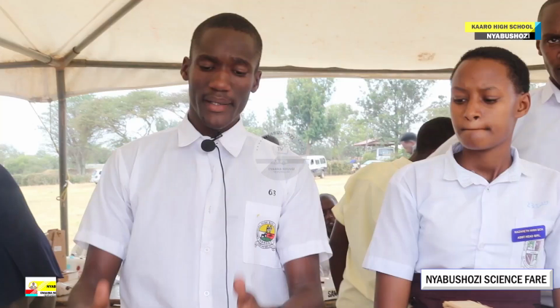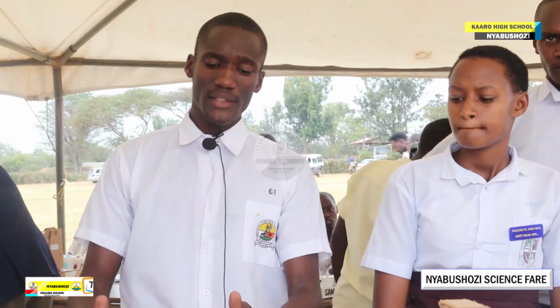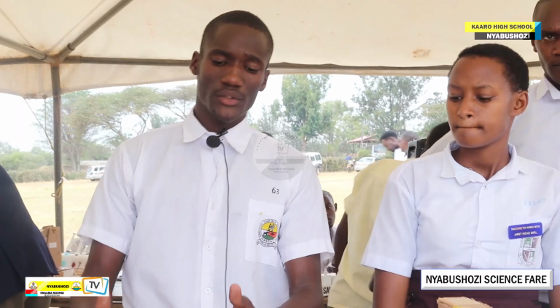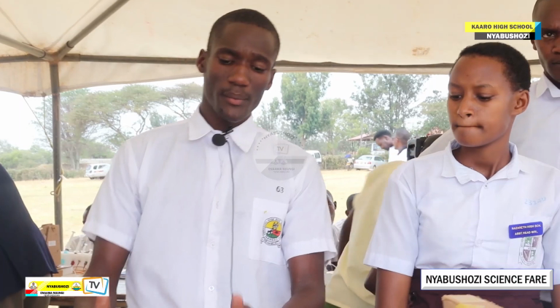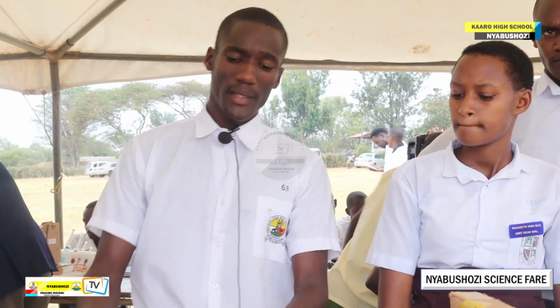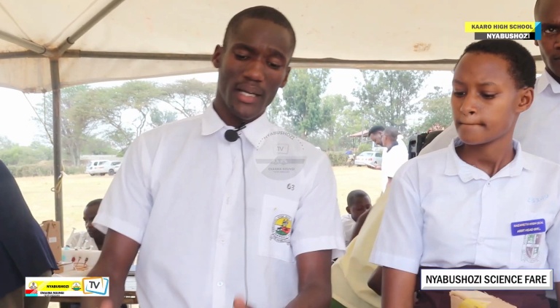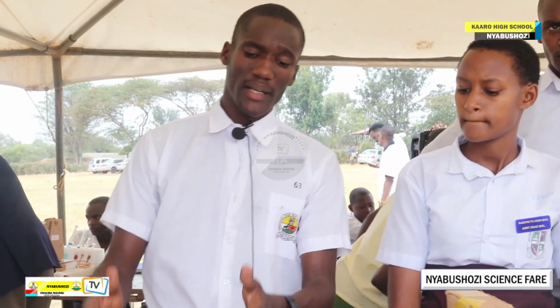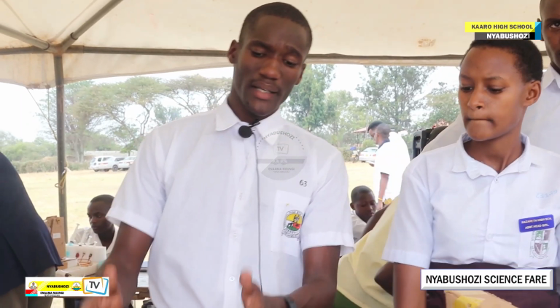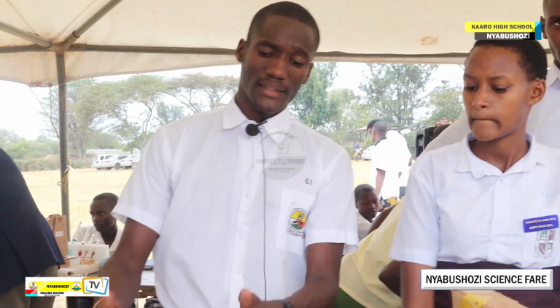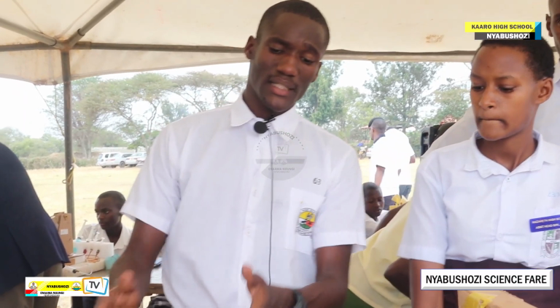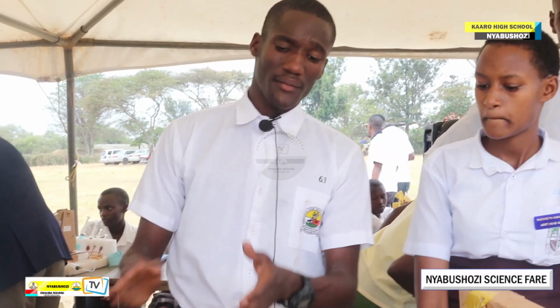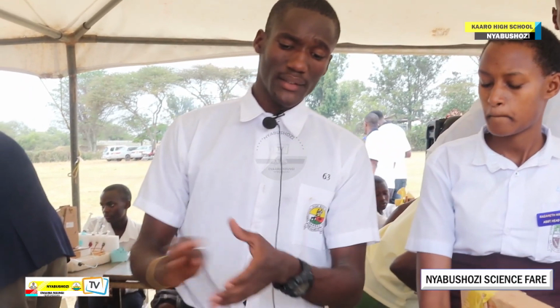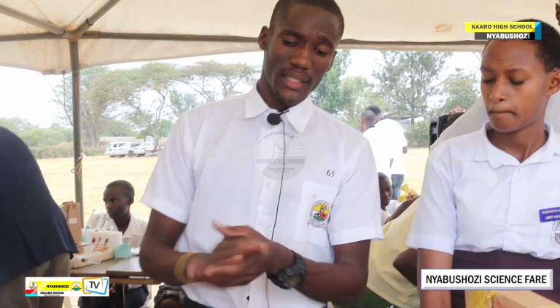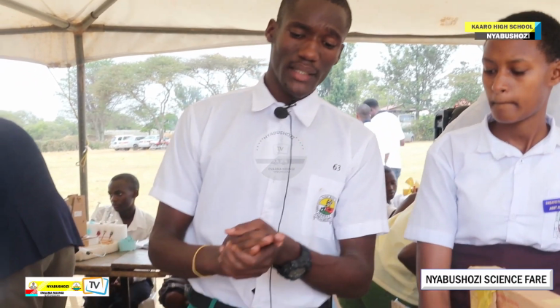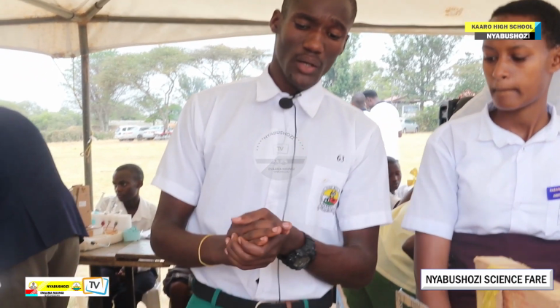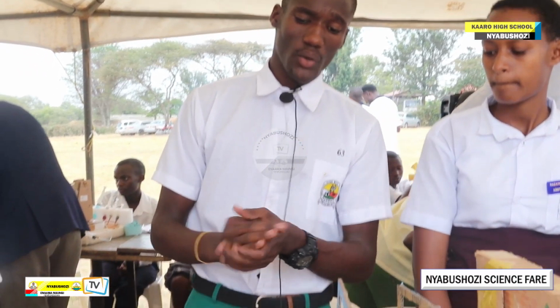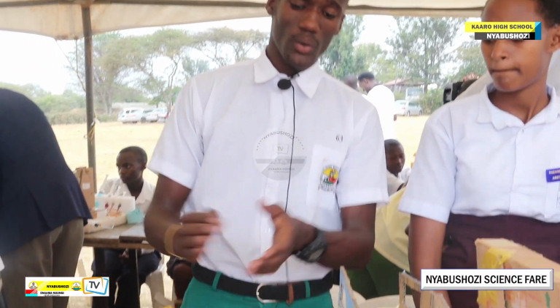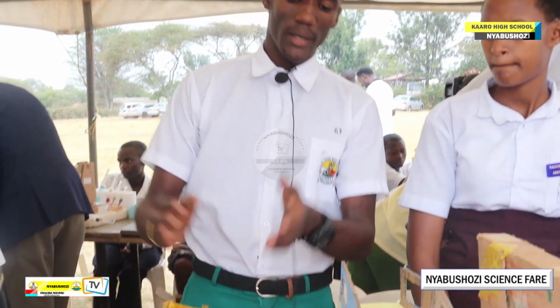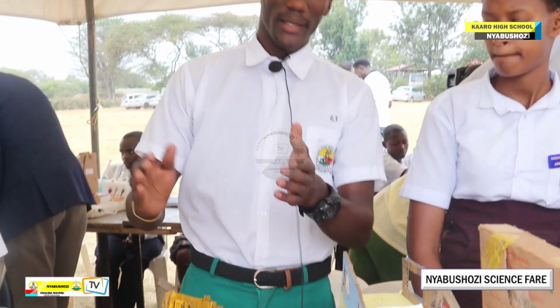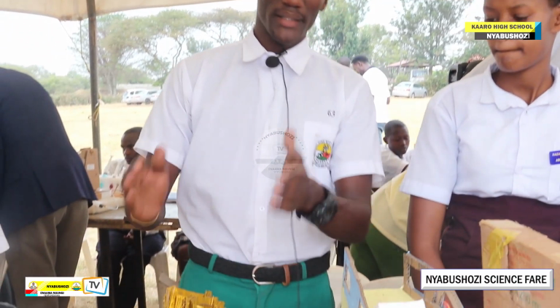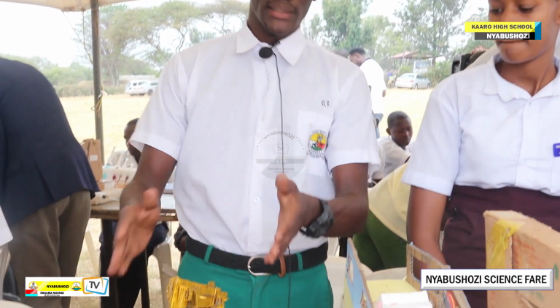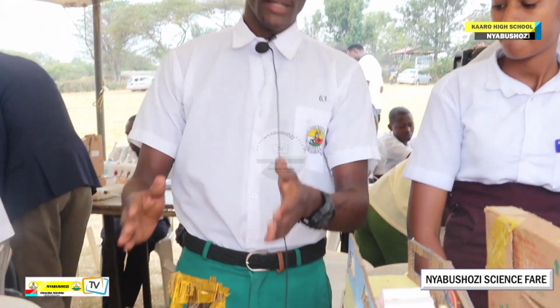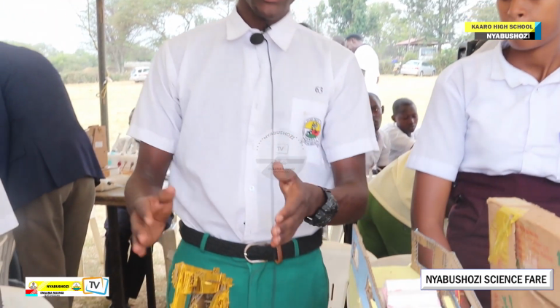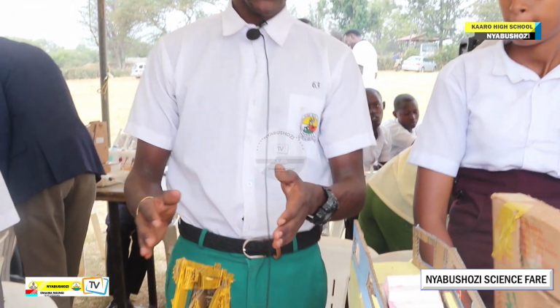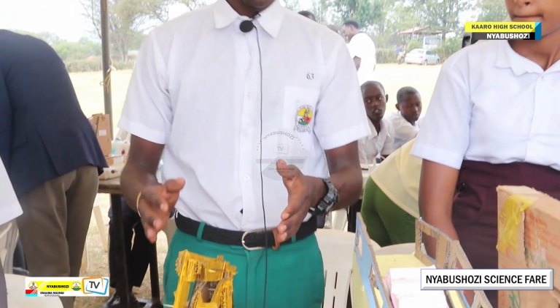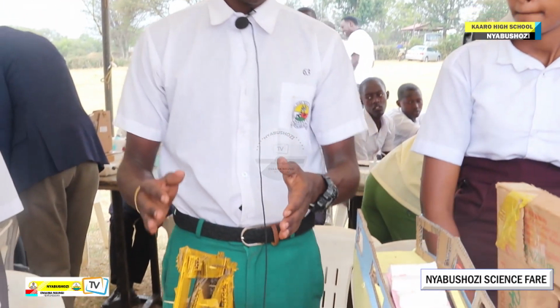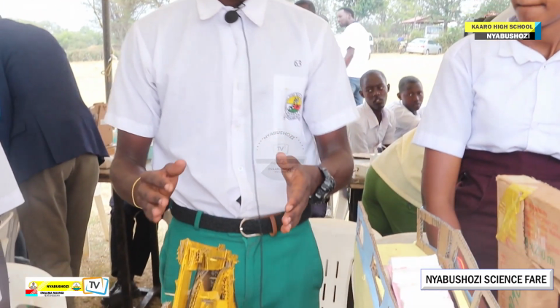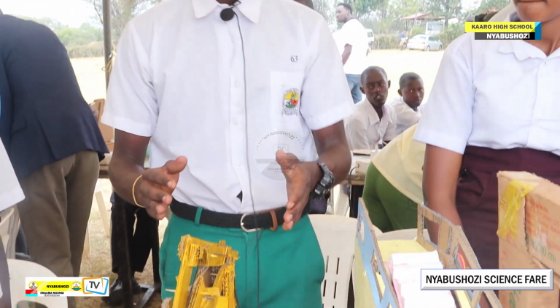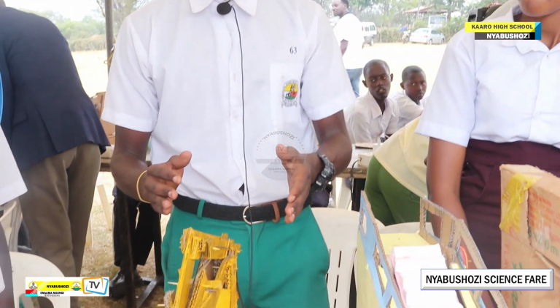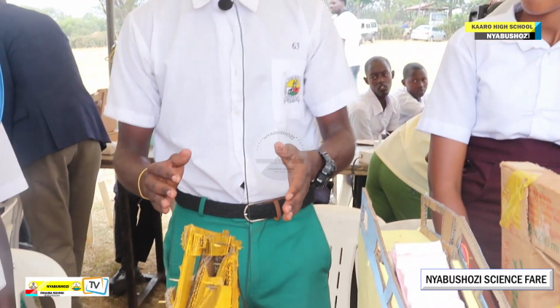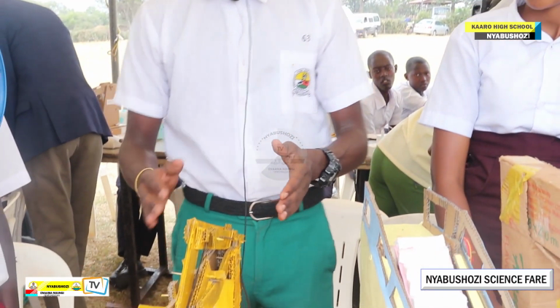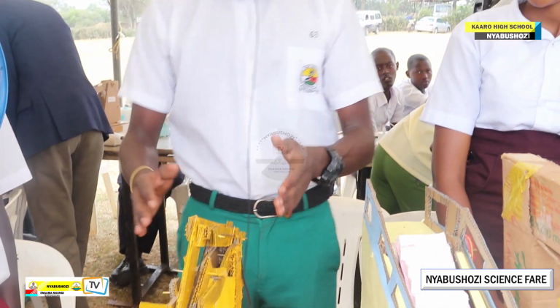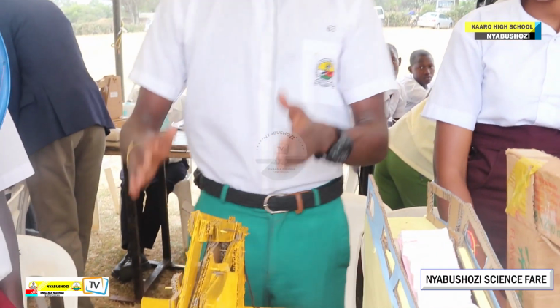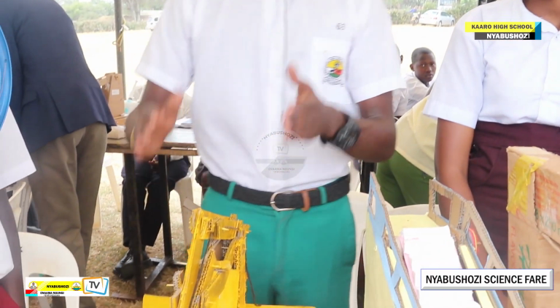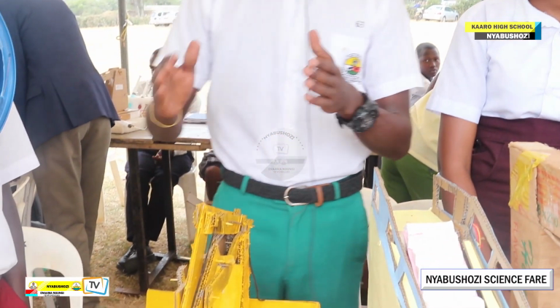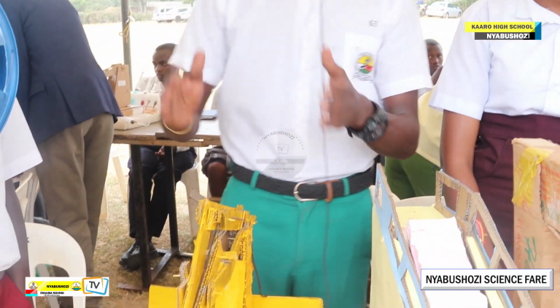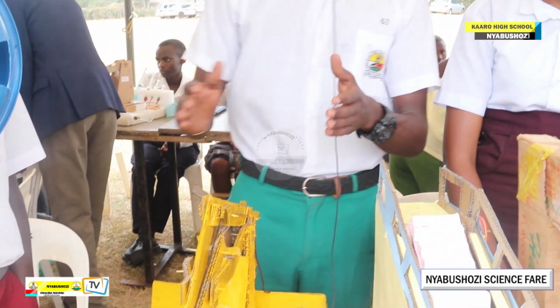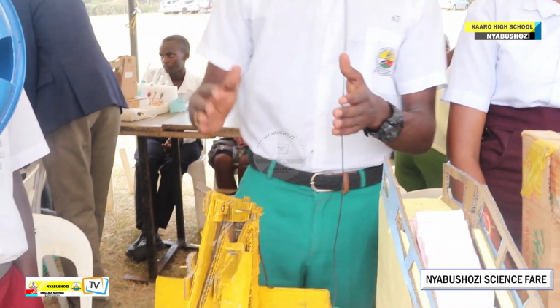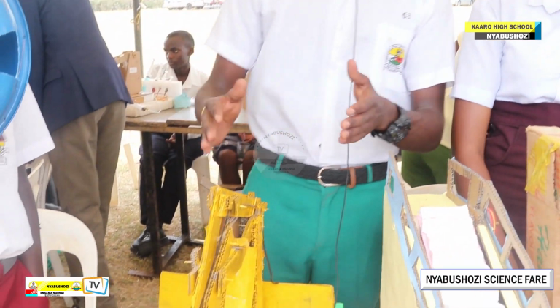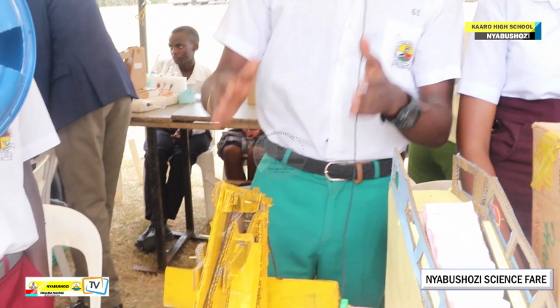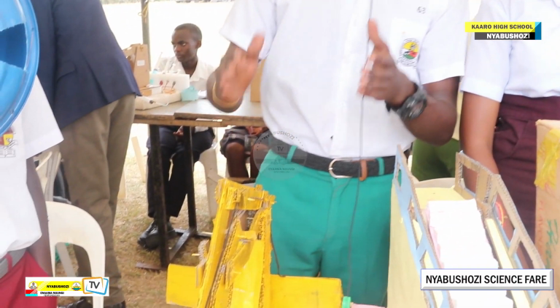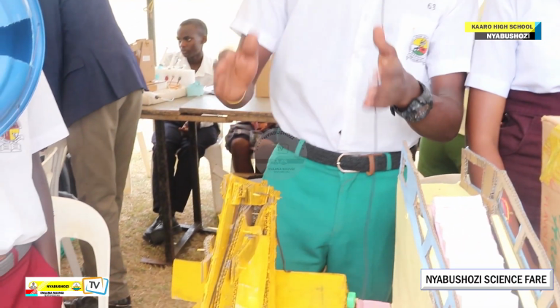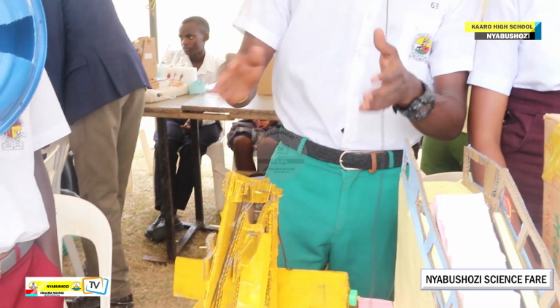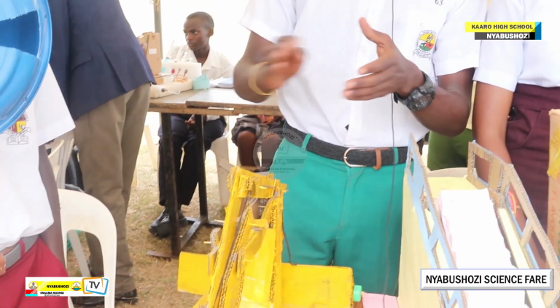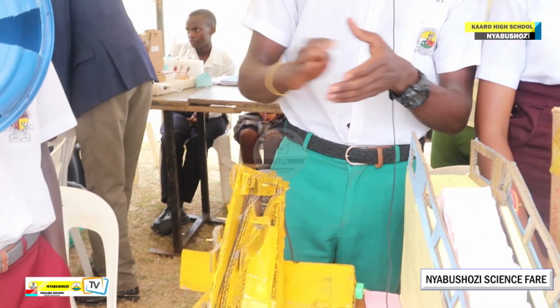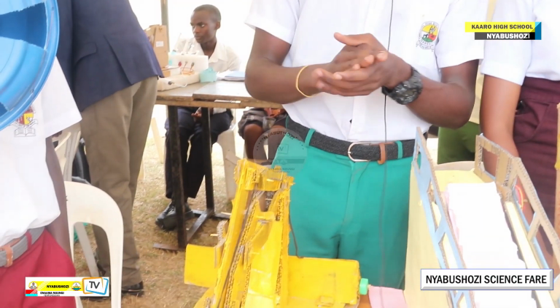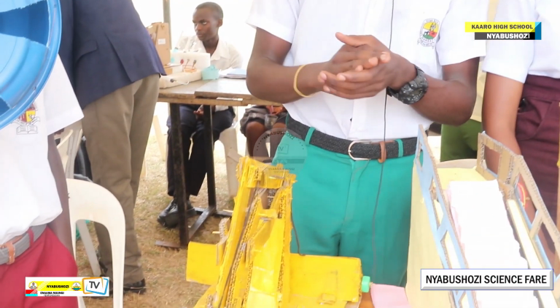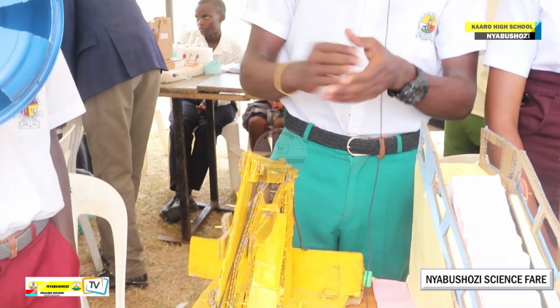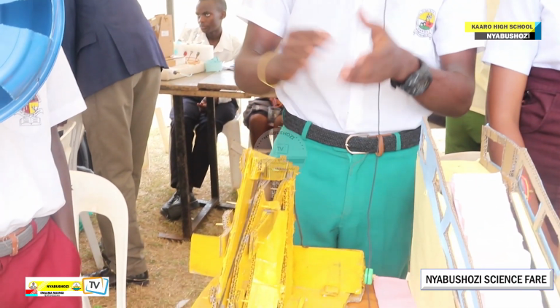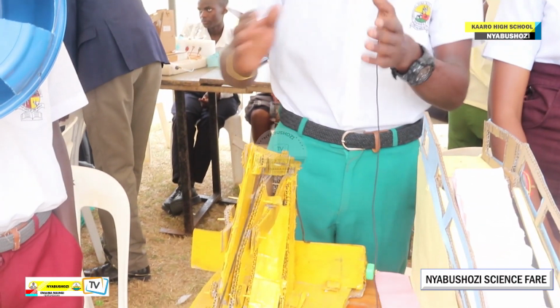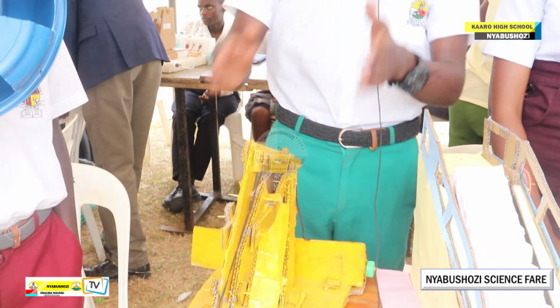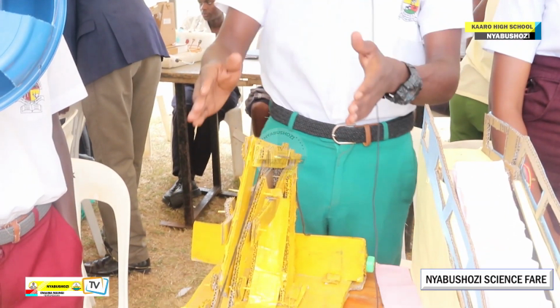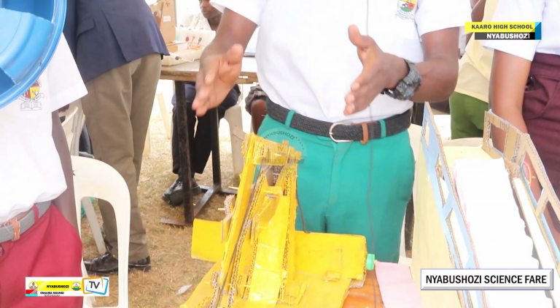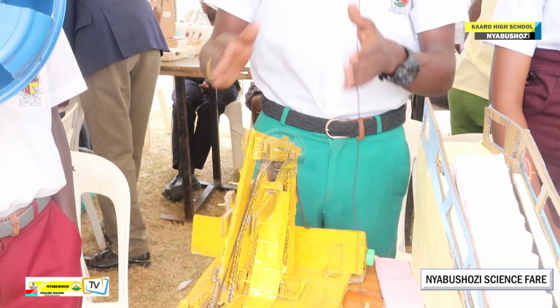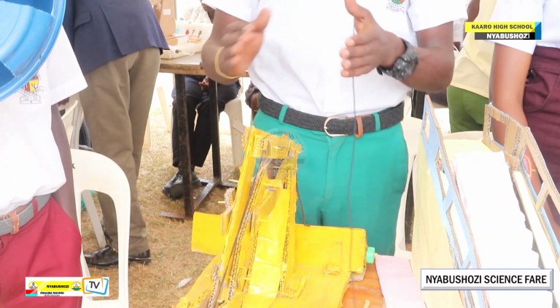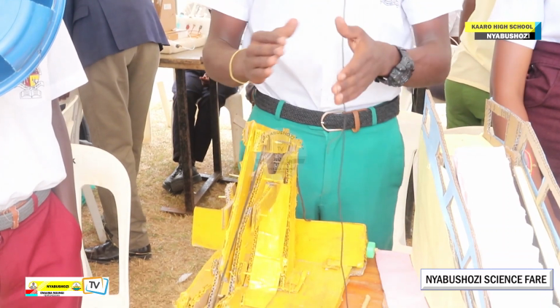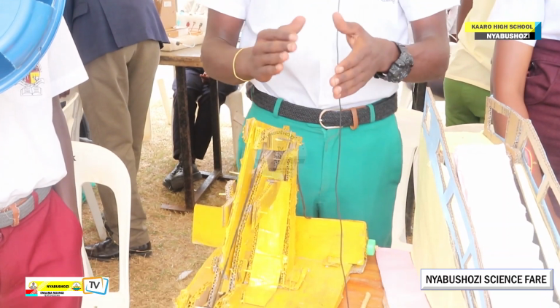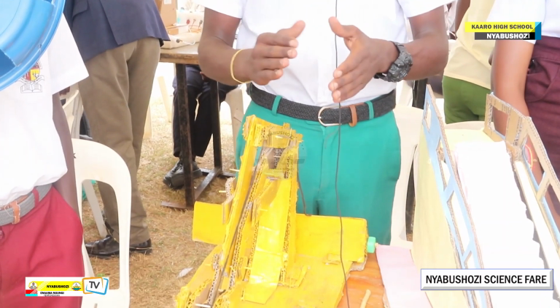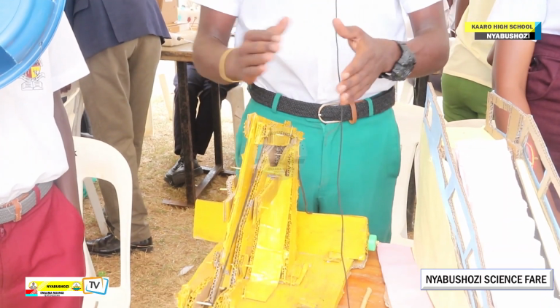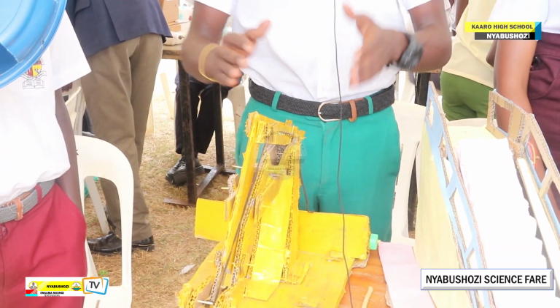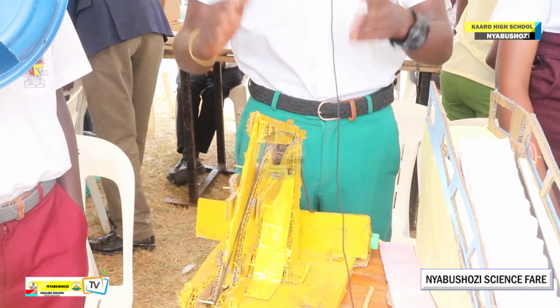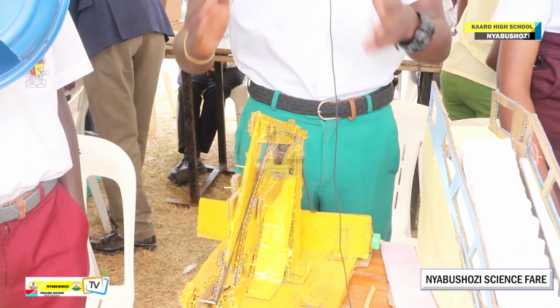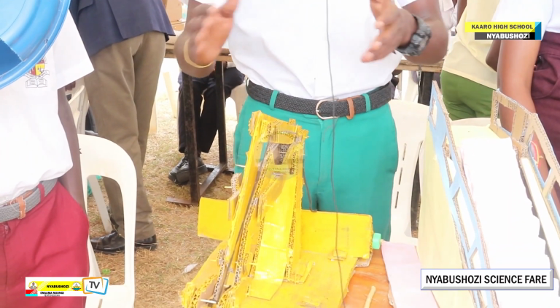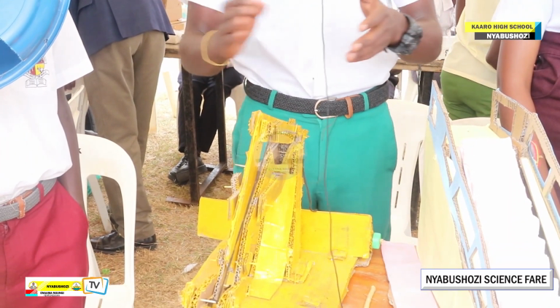I managed to make an excavator model here, directly from the subject of physics and levers.